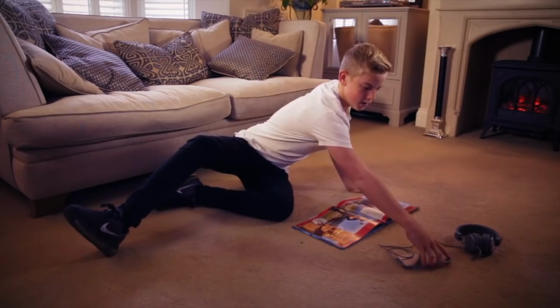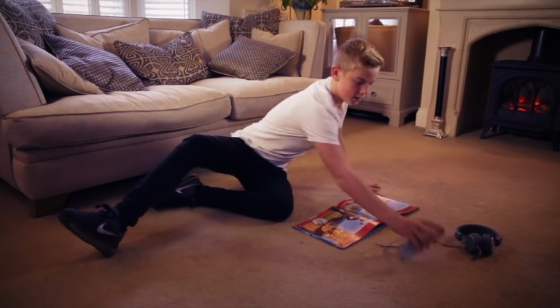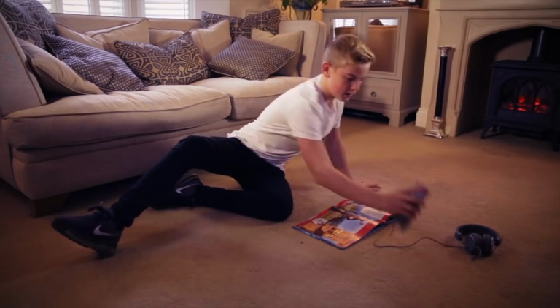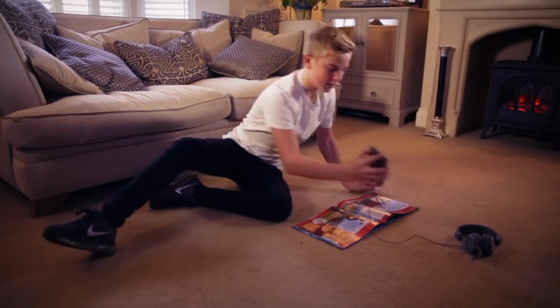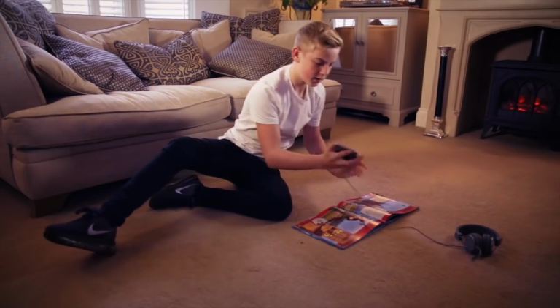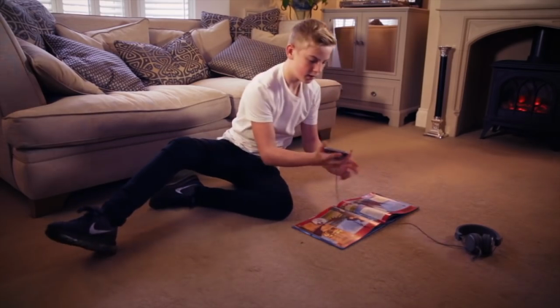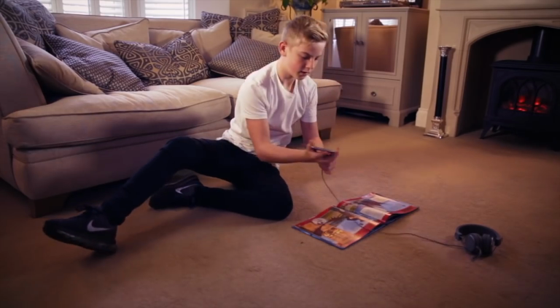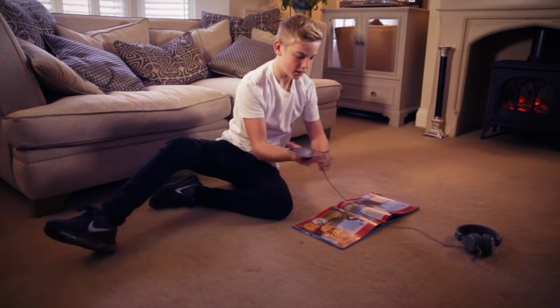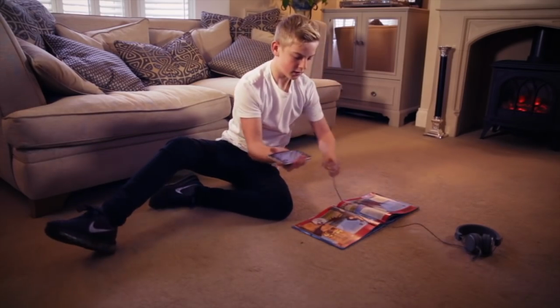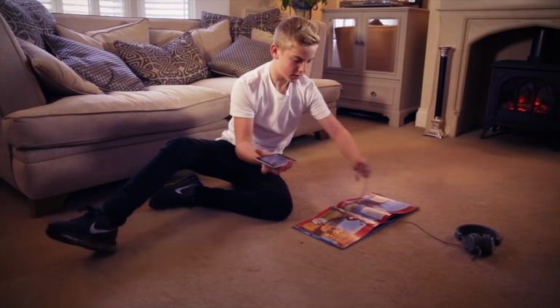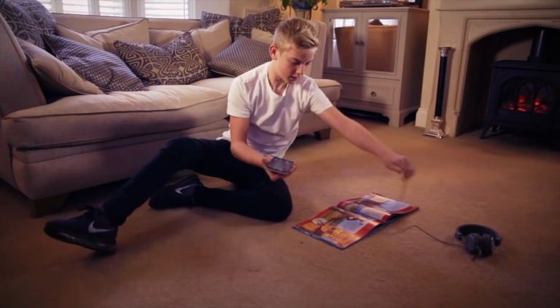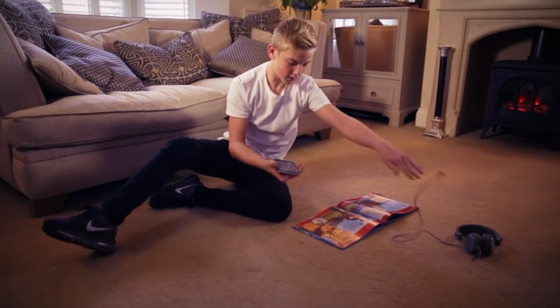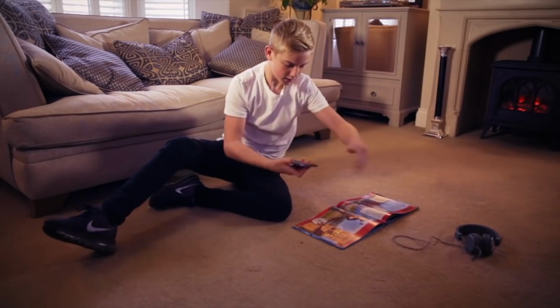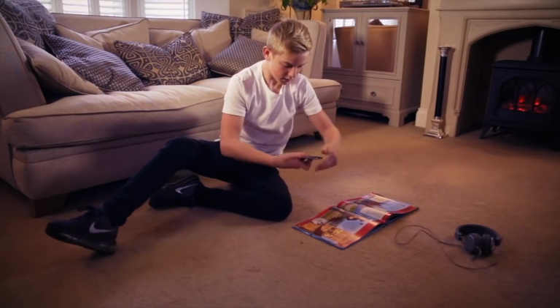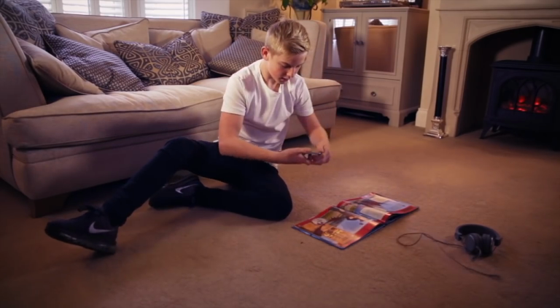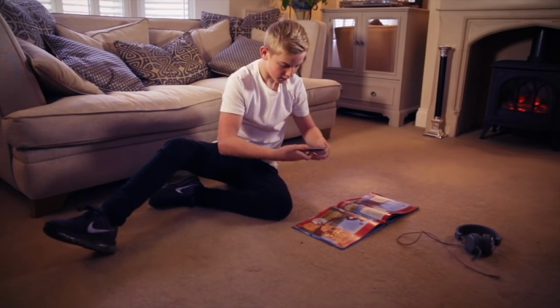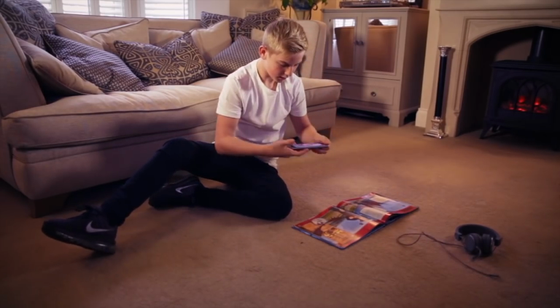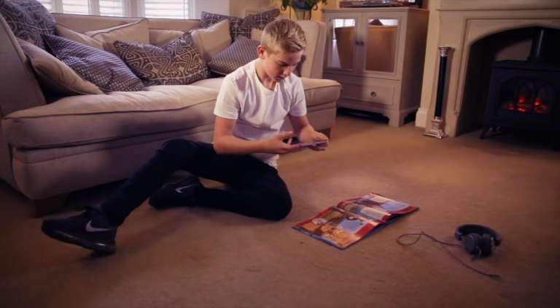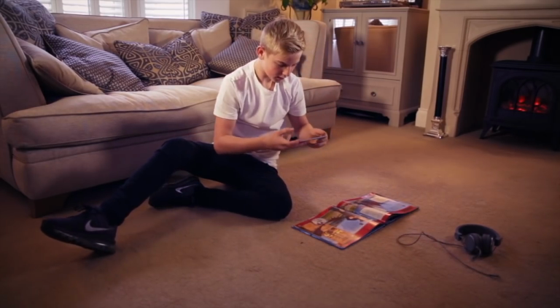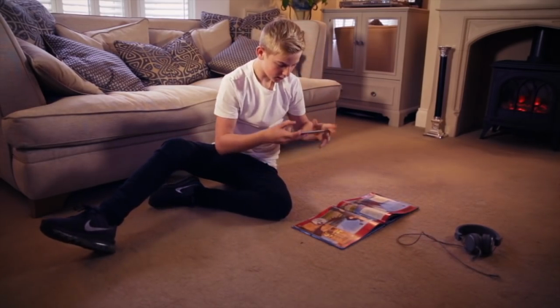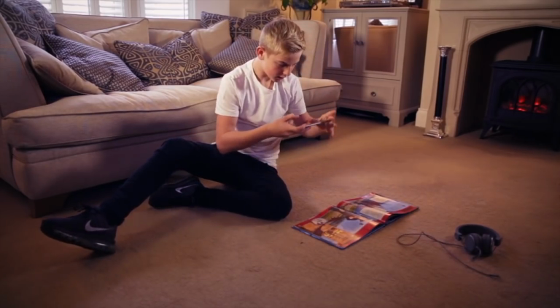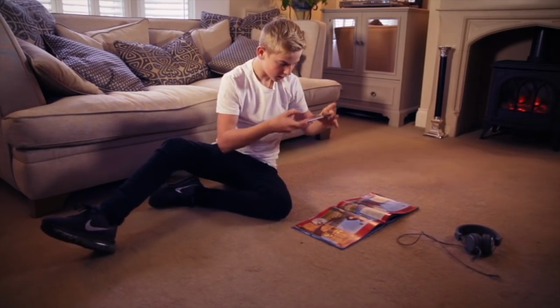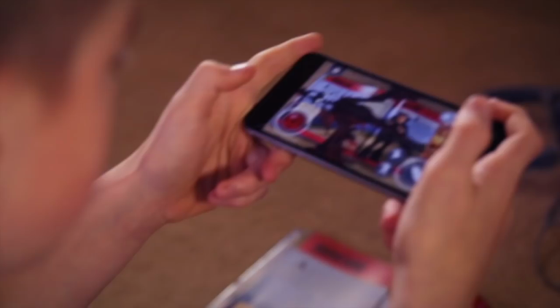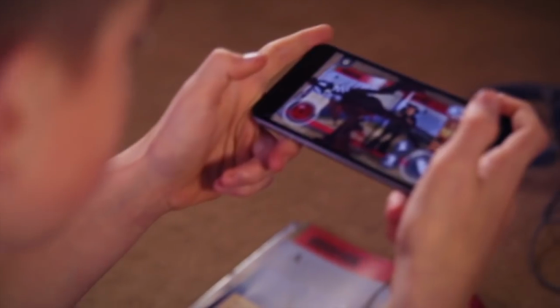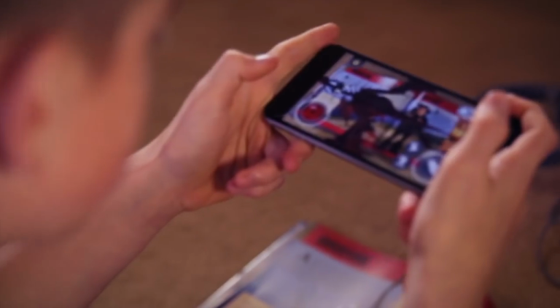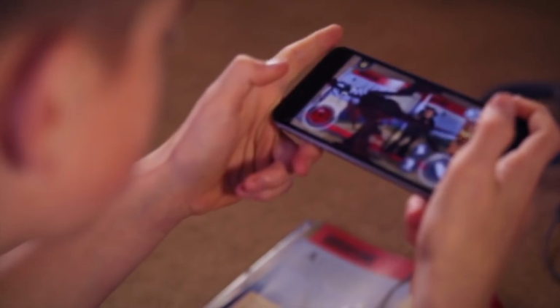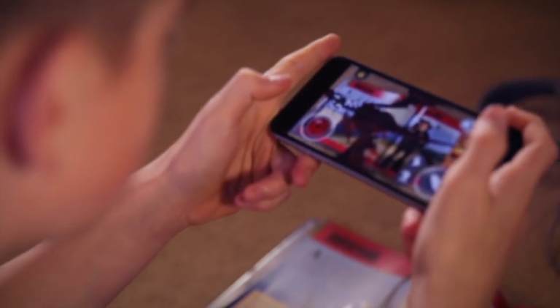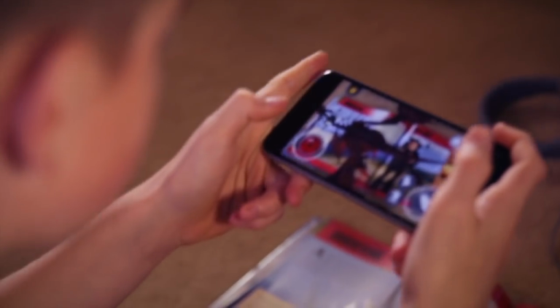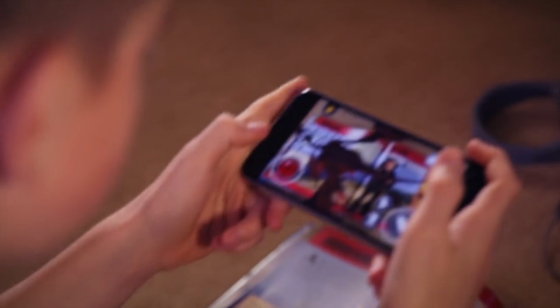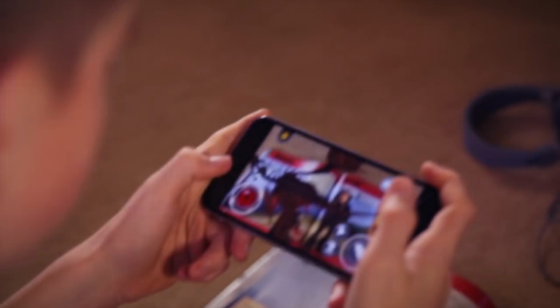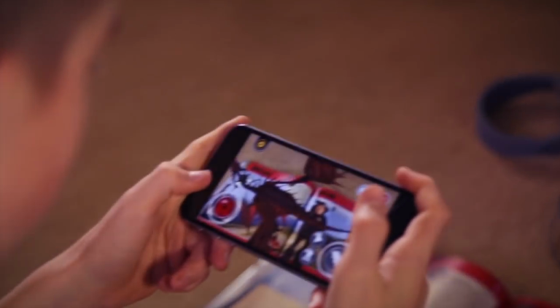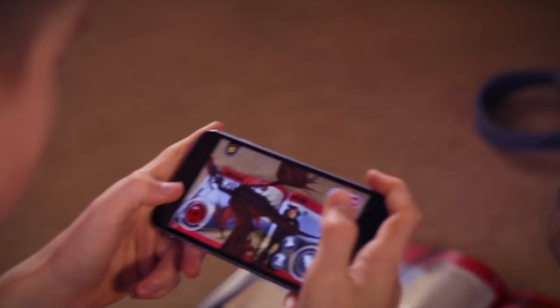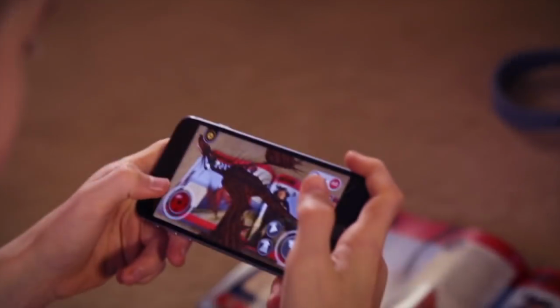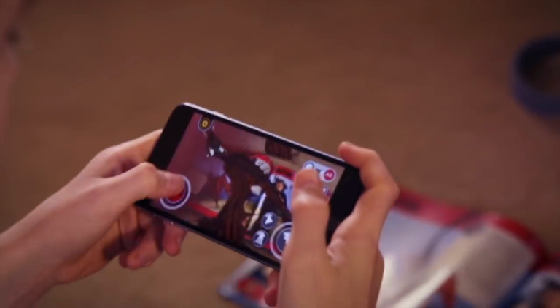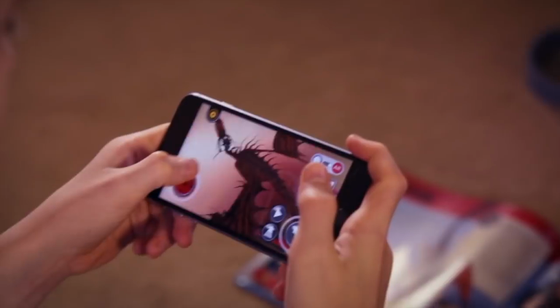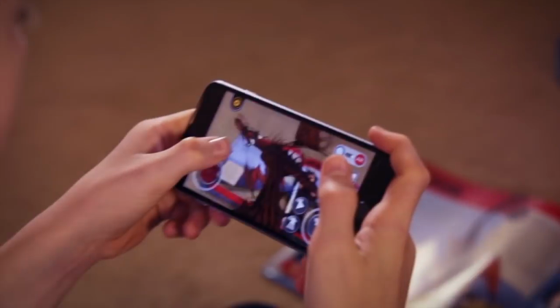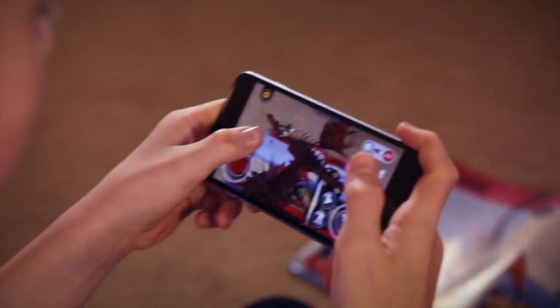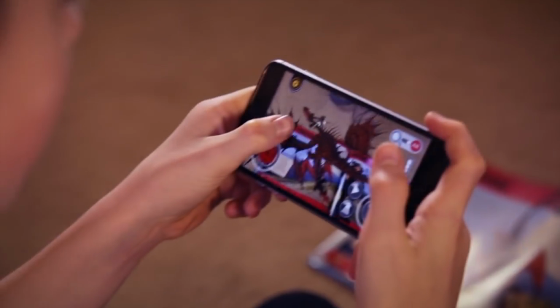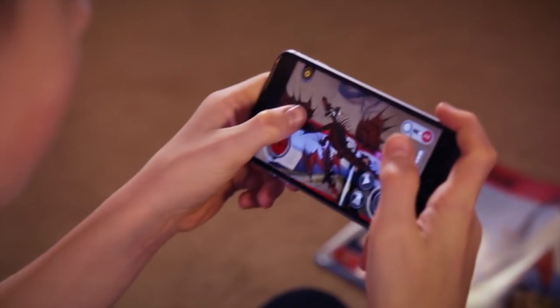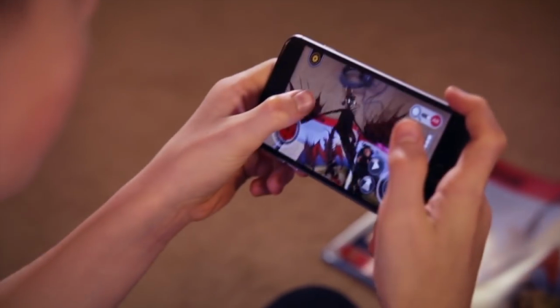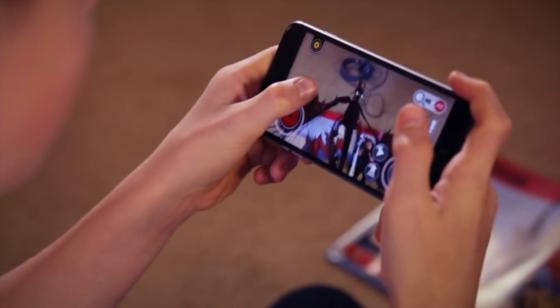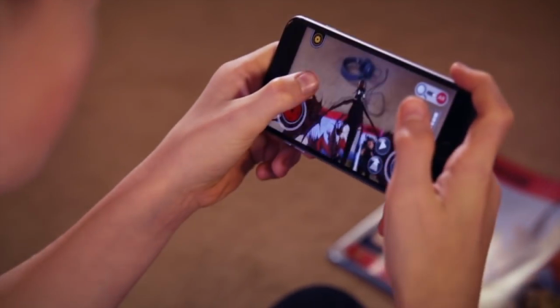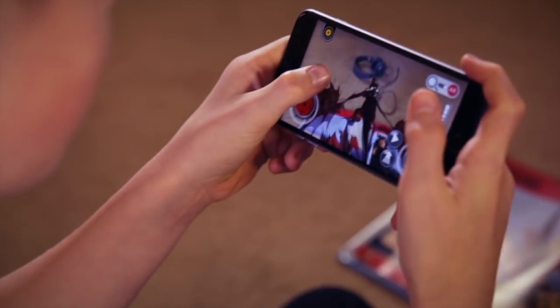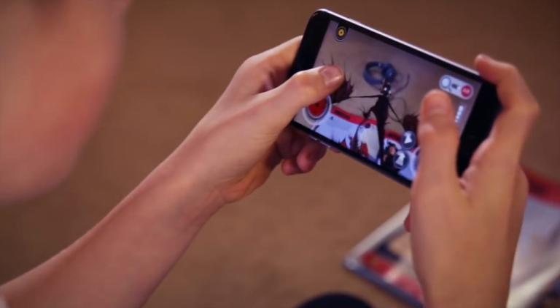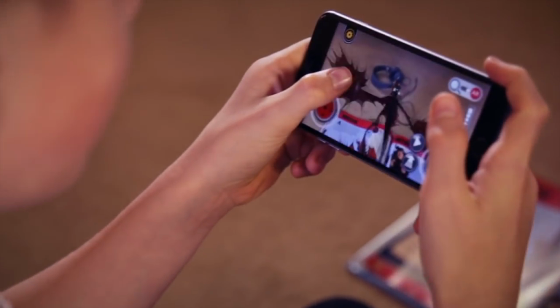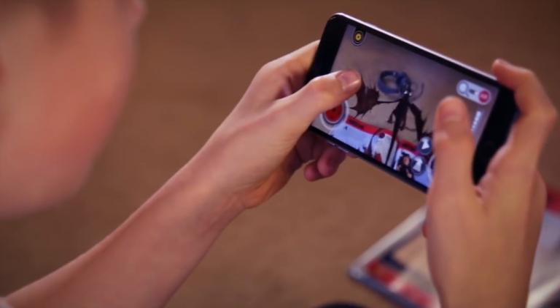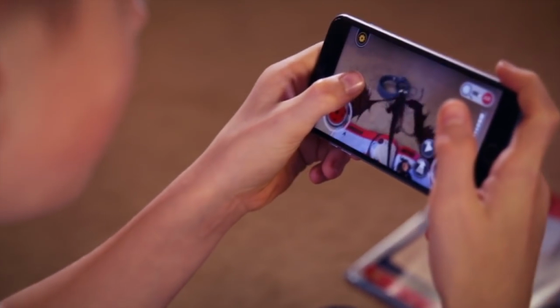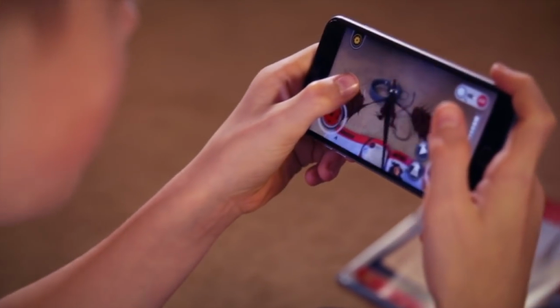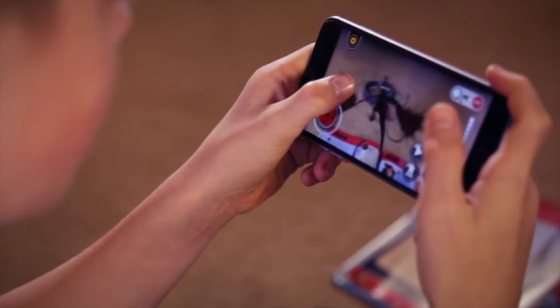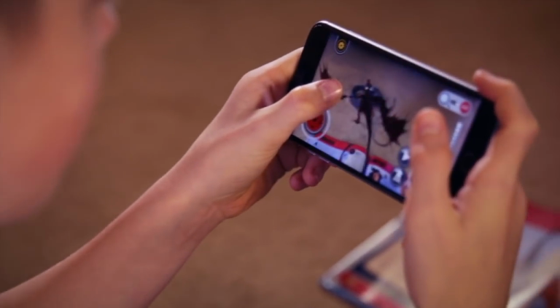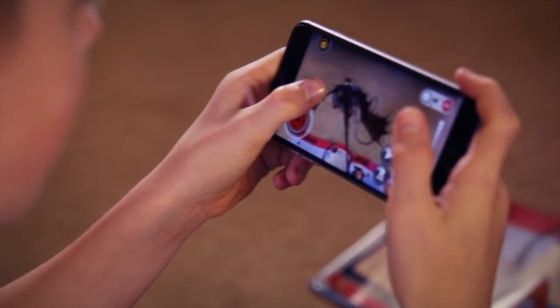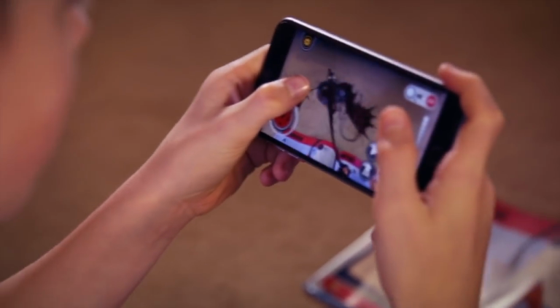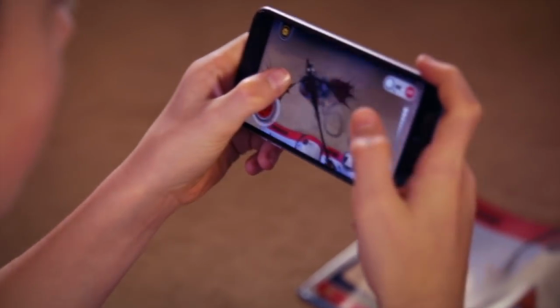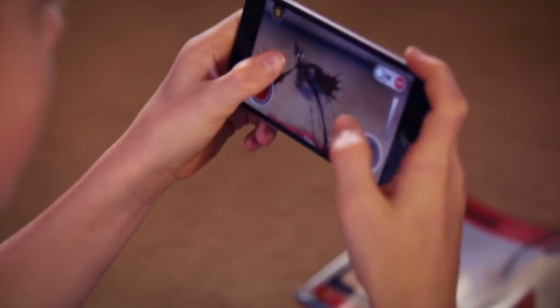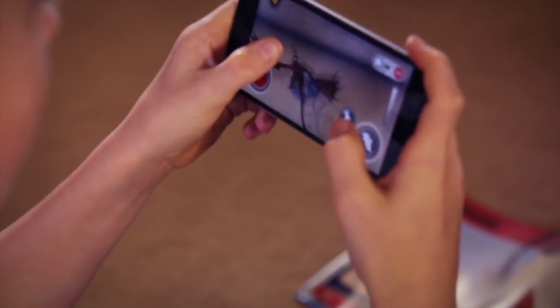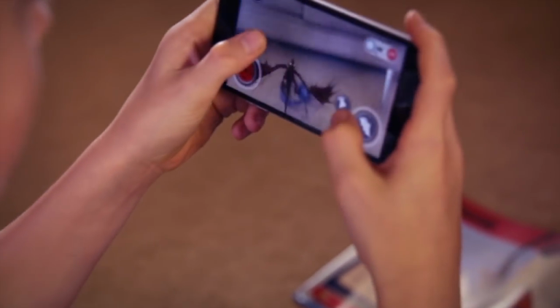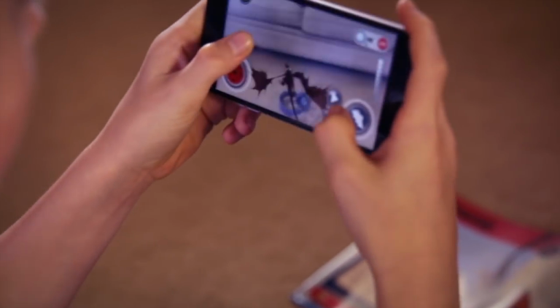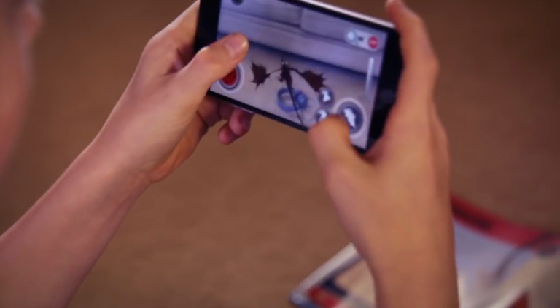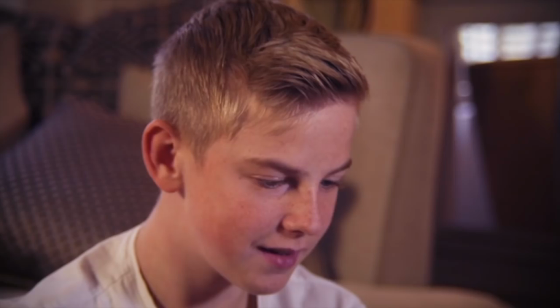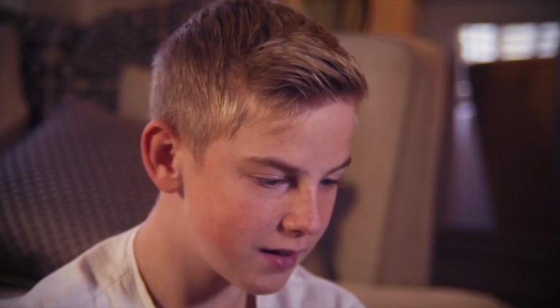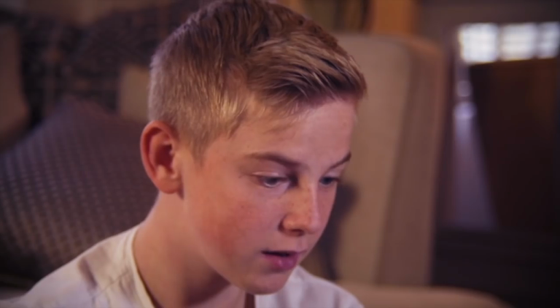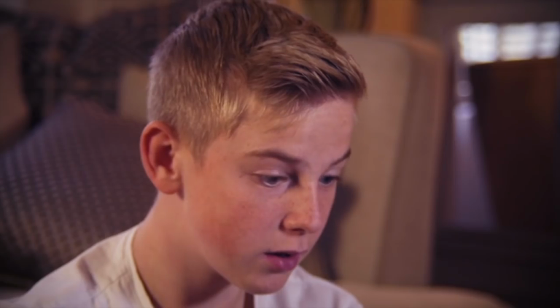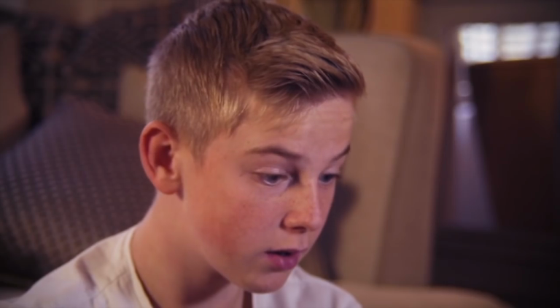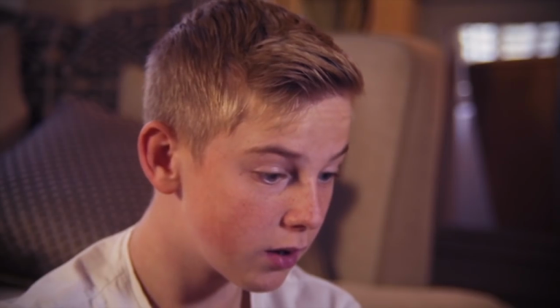Everyone will want to go. Scan the triggers on the different pages to discover your favourite Dragon.